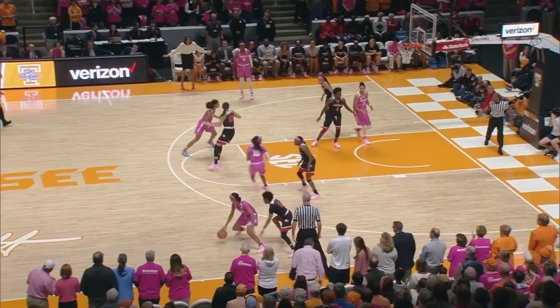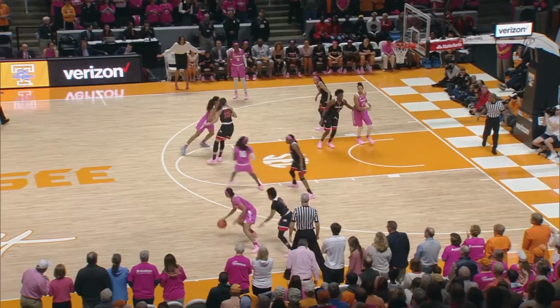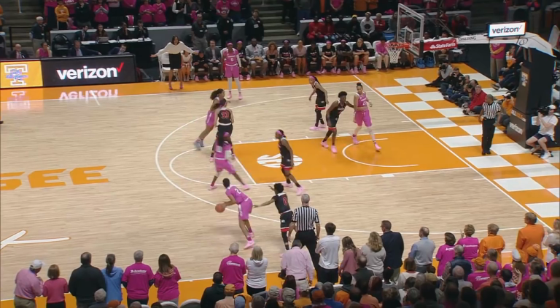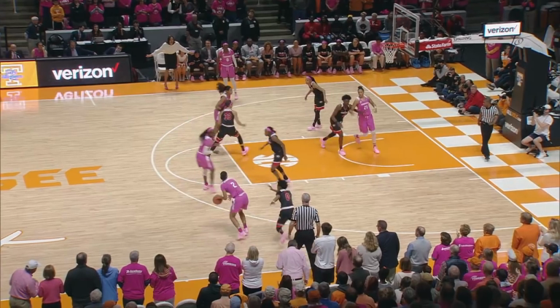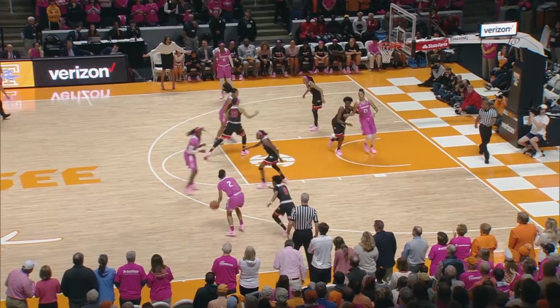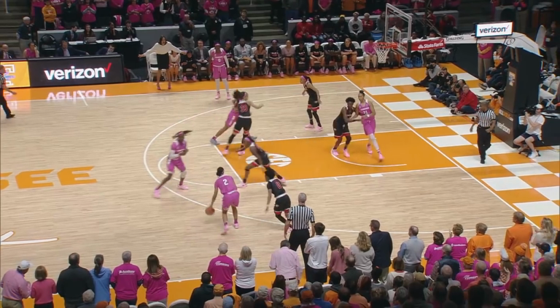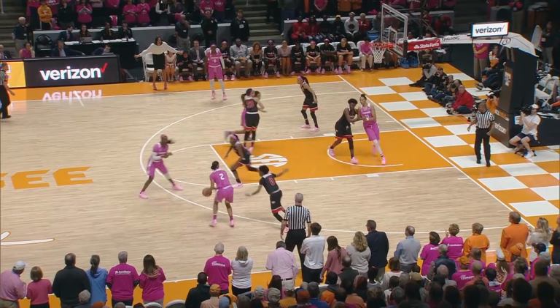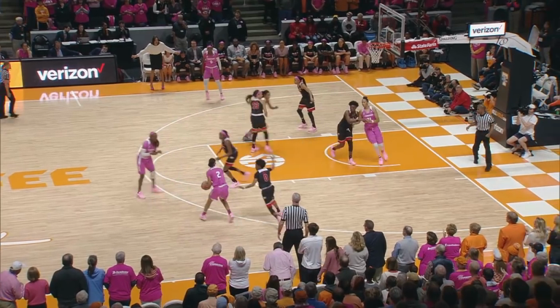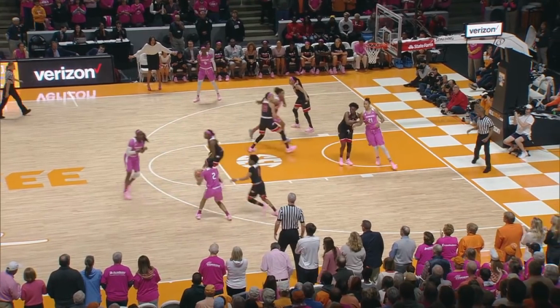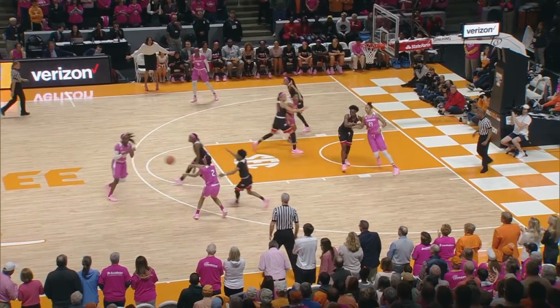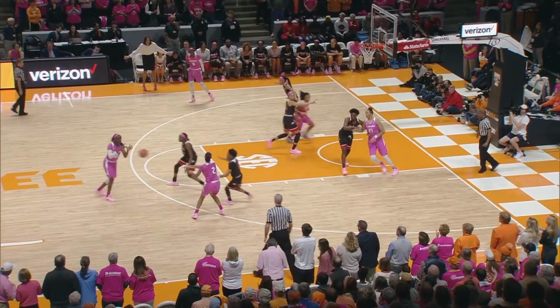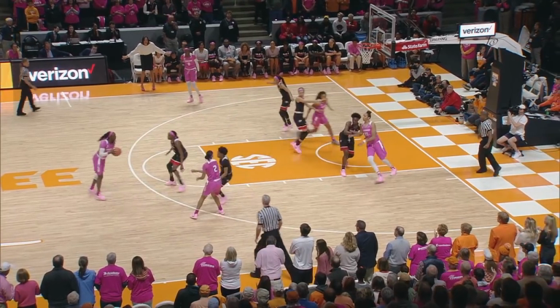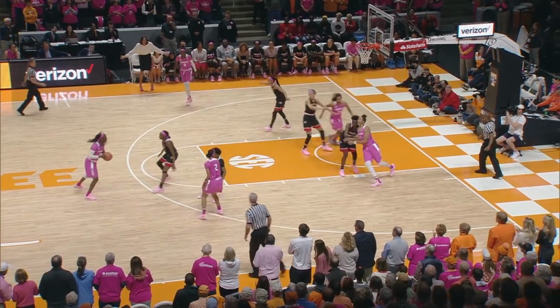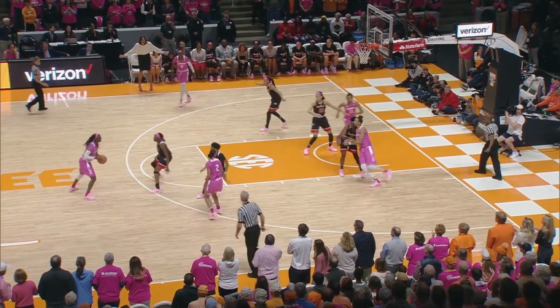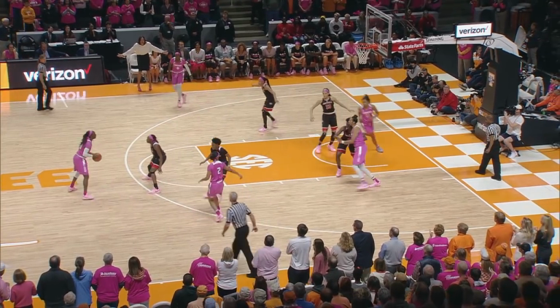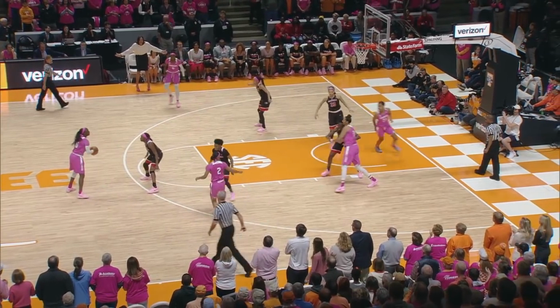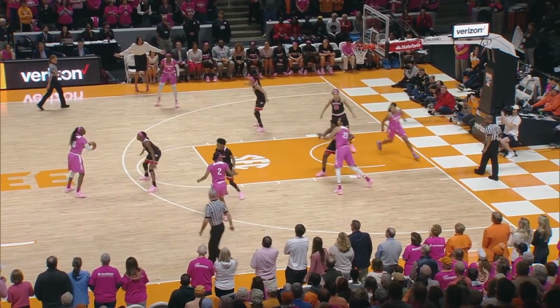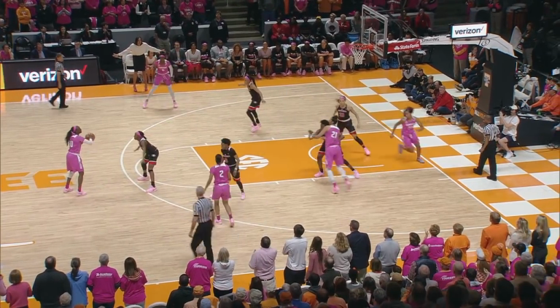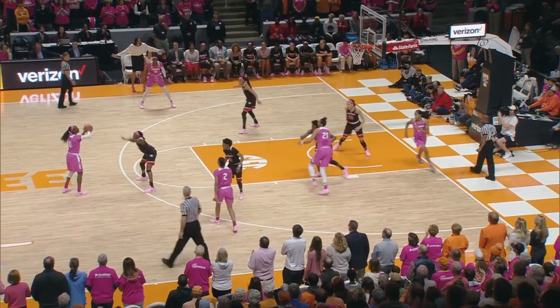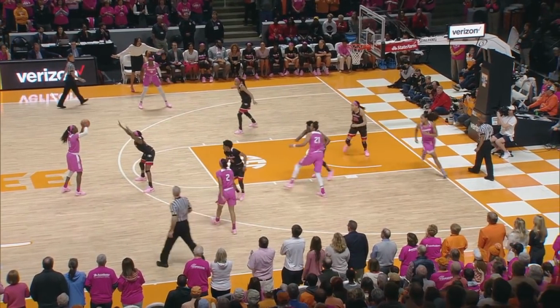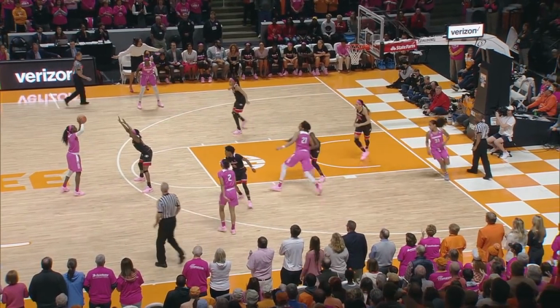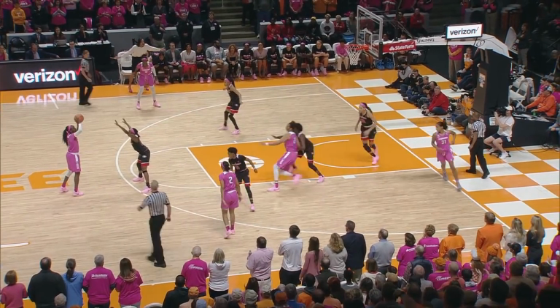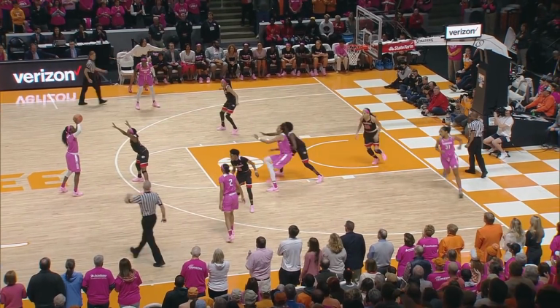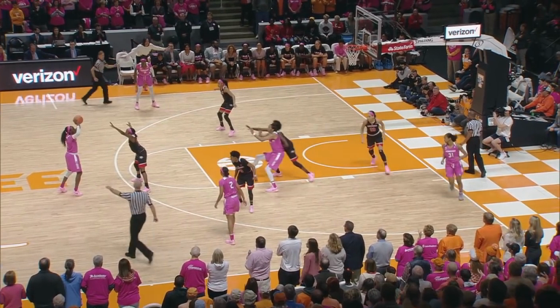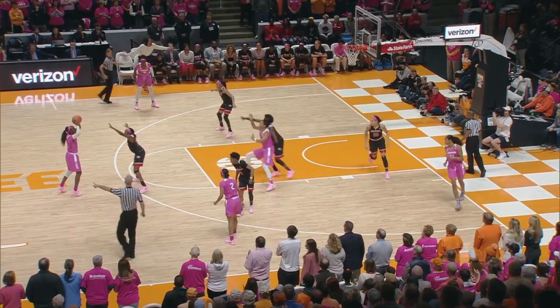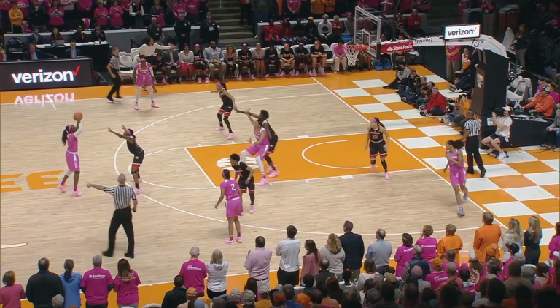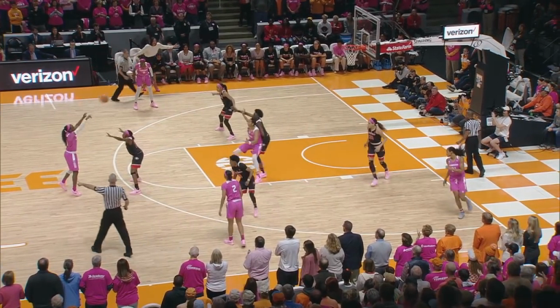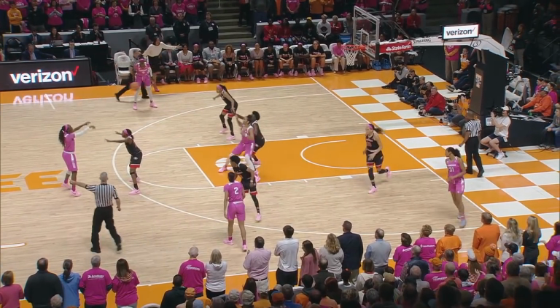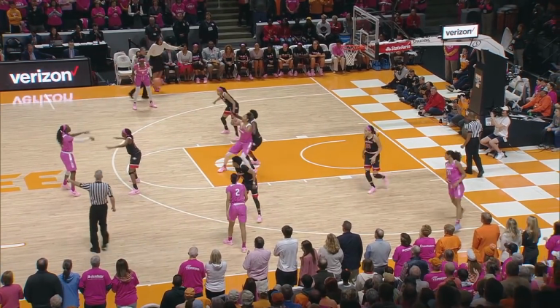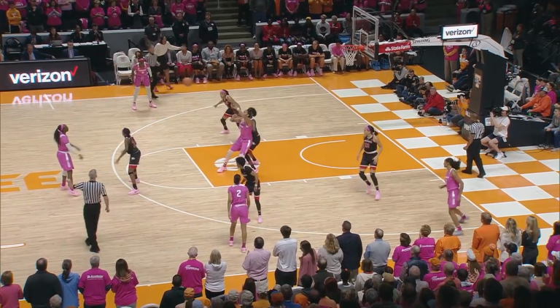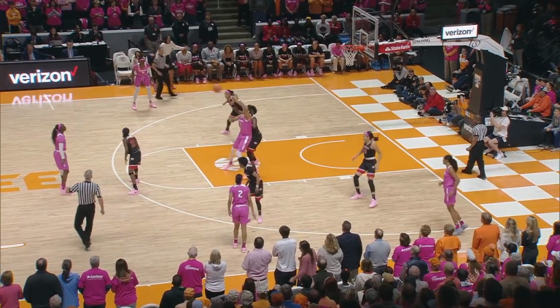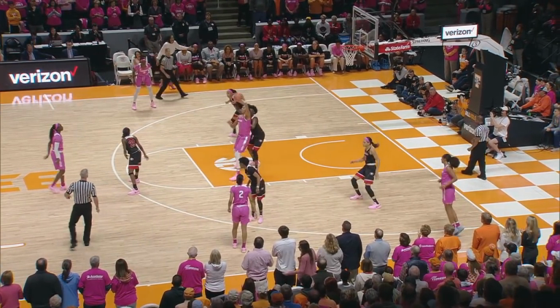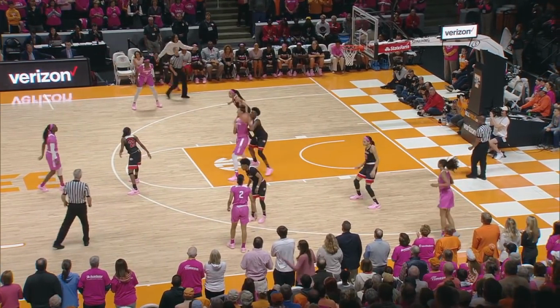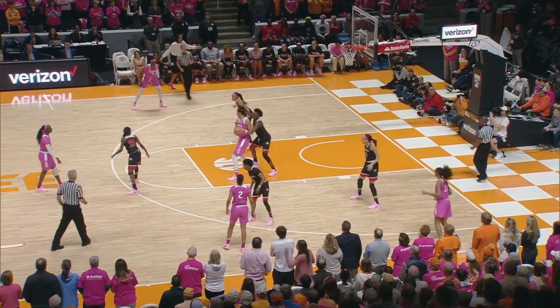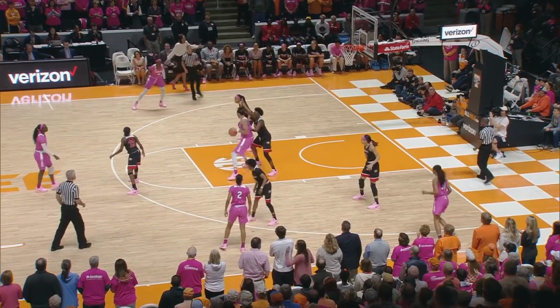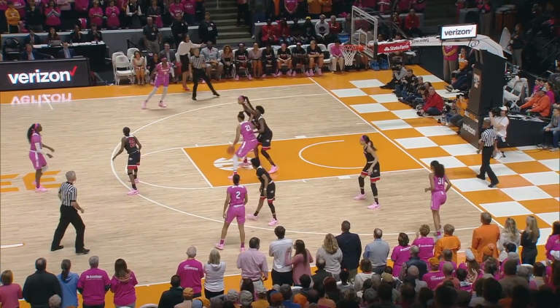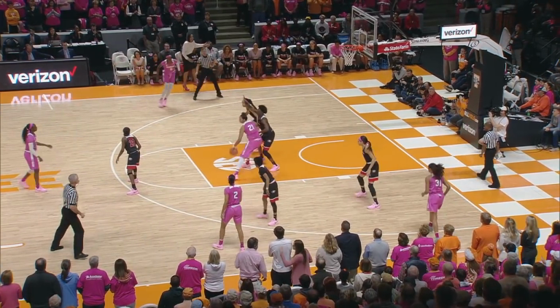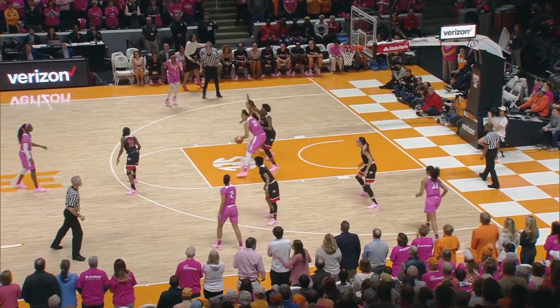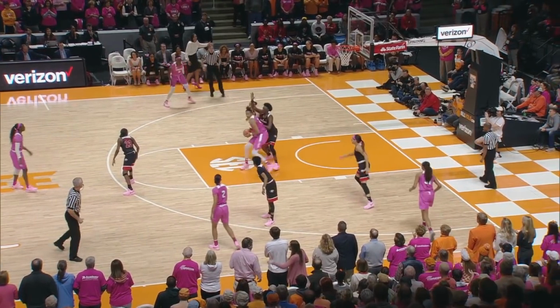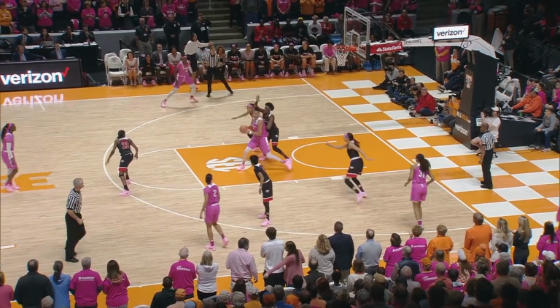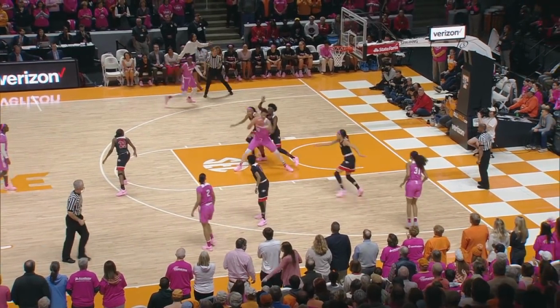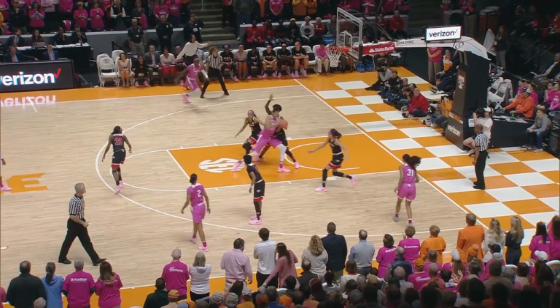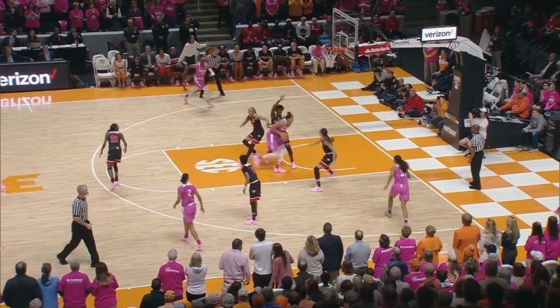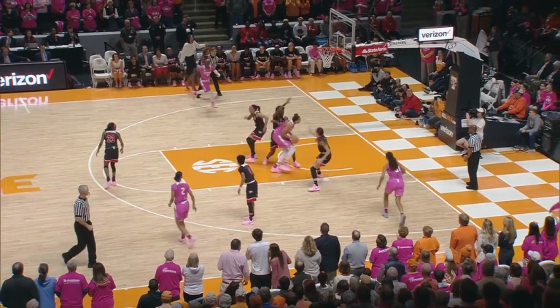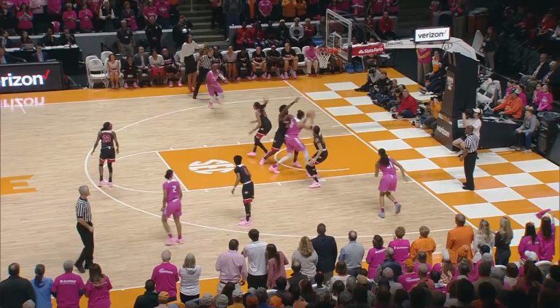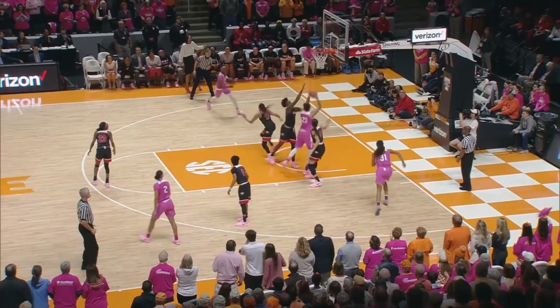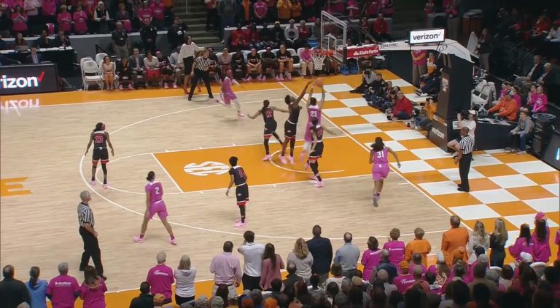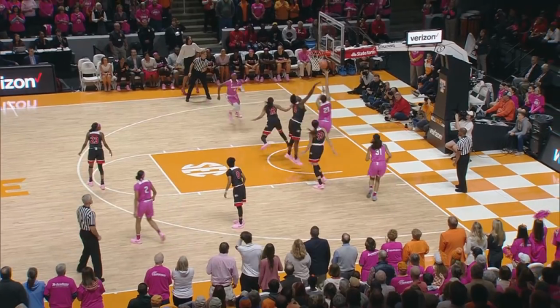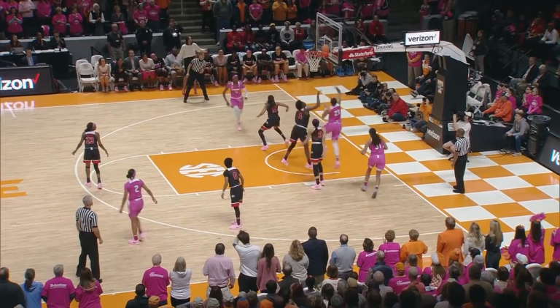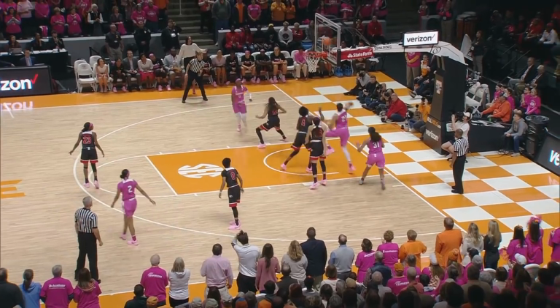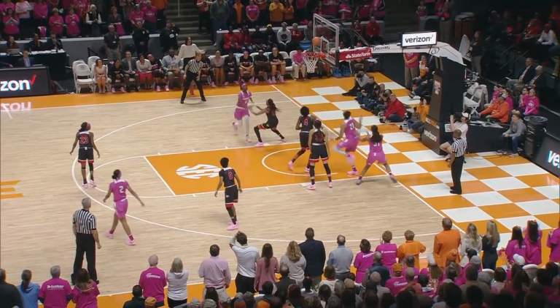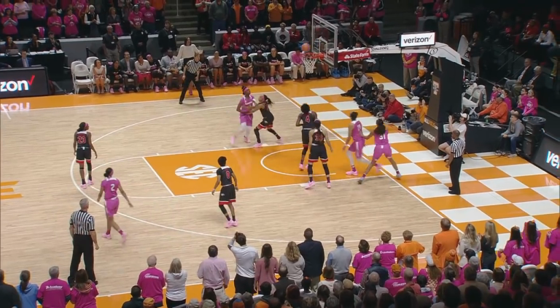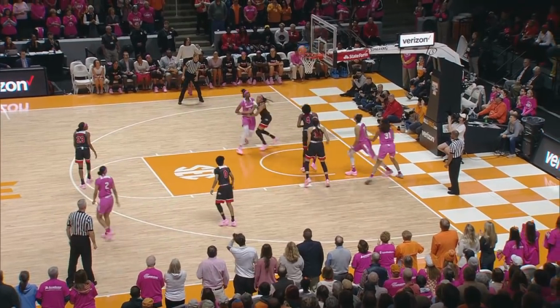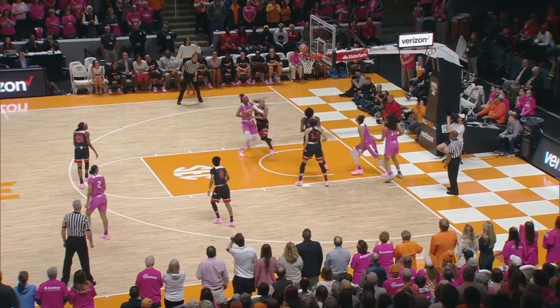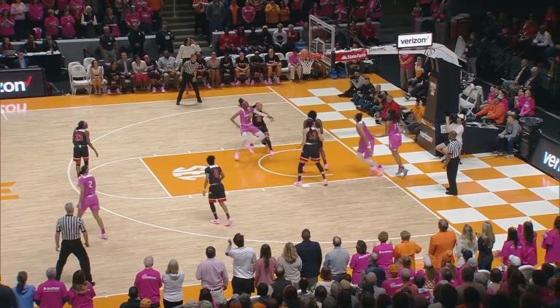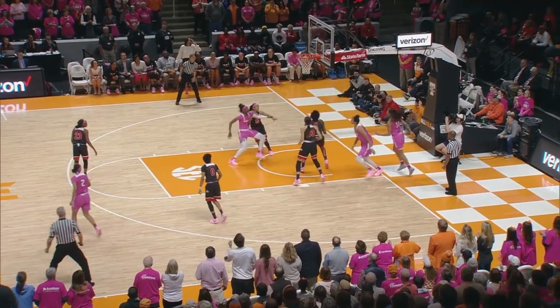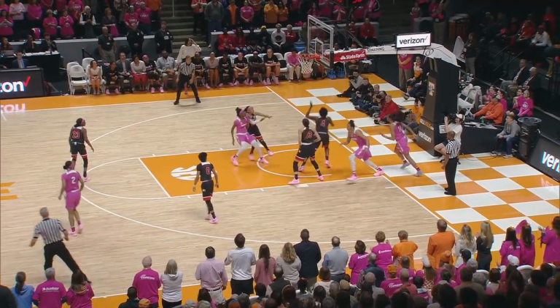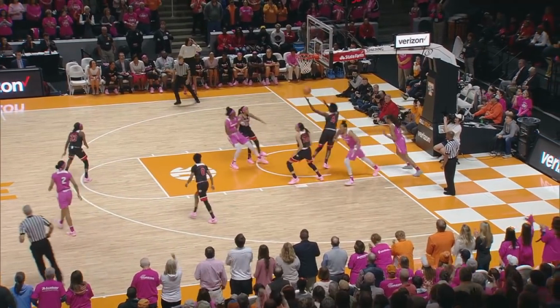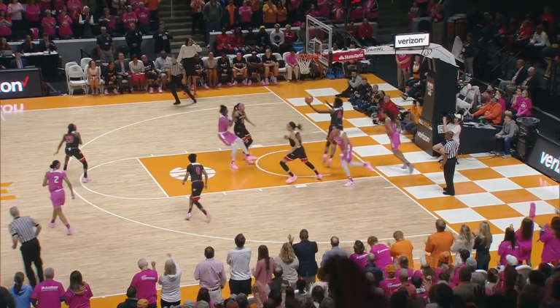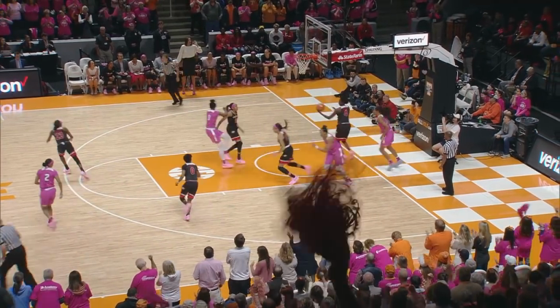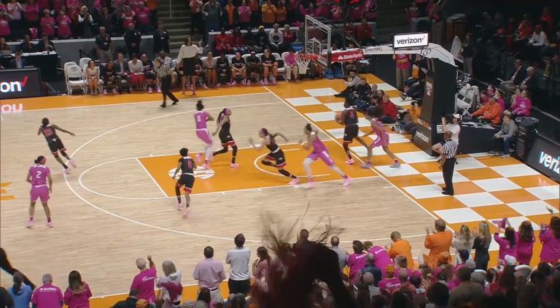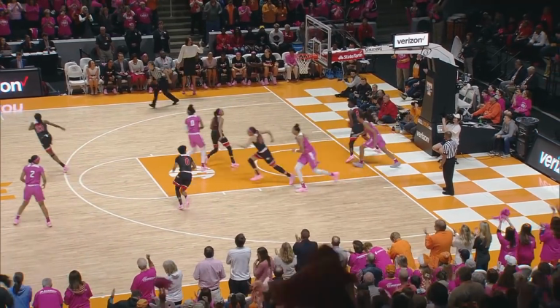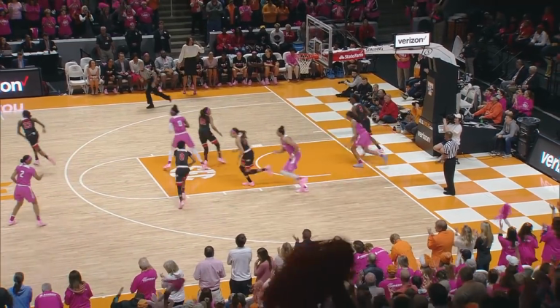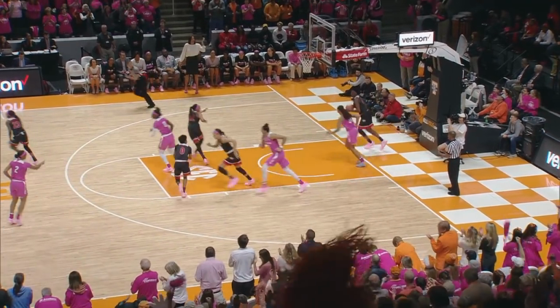Right side of the circle, spins, comes top of the key now to Jackson with a pass. Inside the paint to Russell, spins at the baseline, puts it up right side, good.